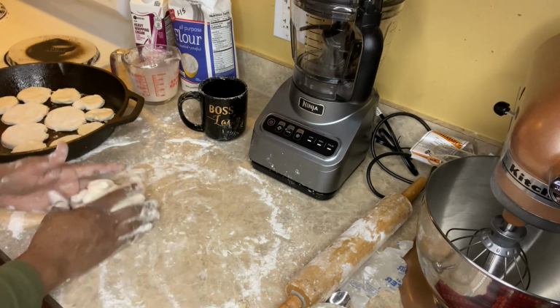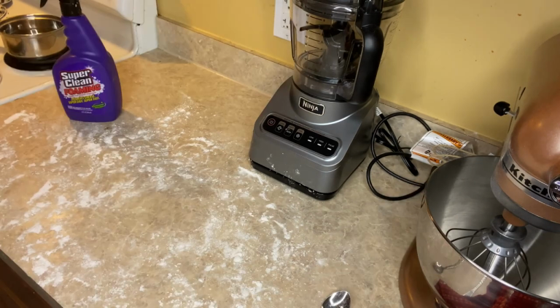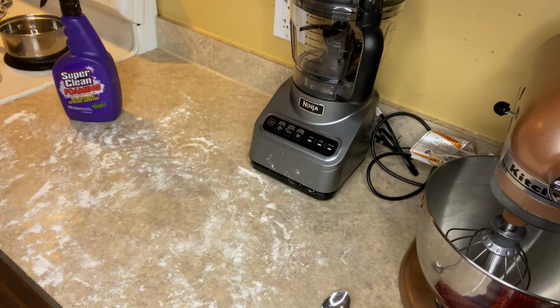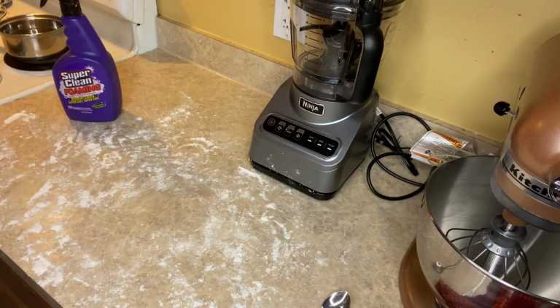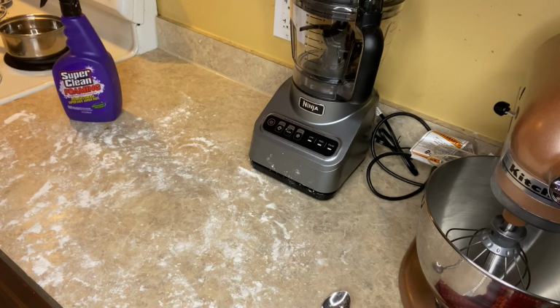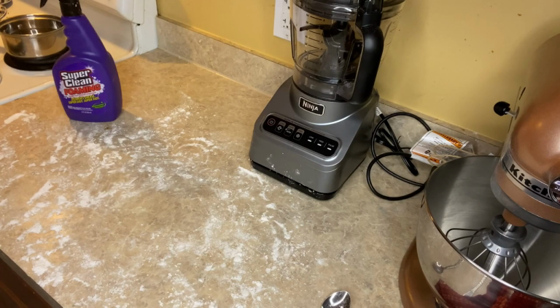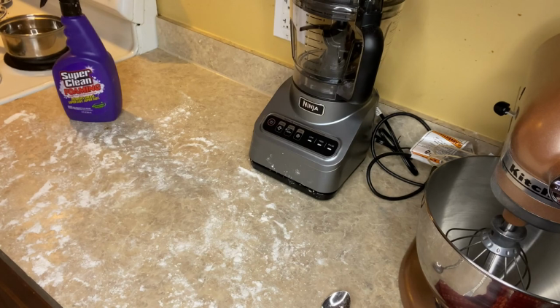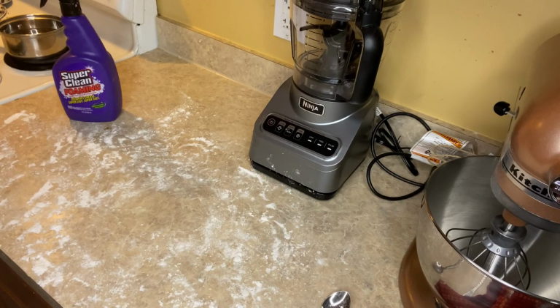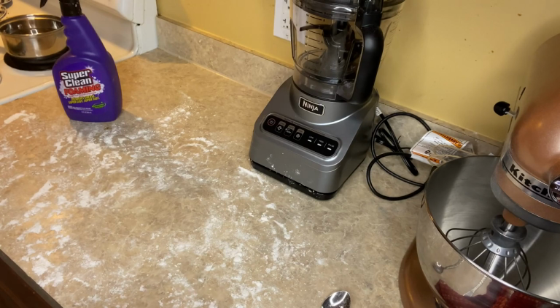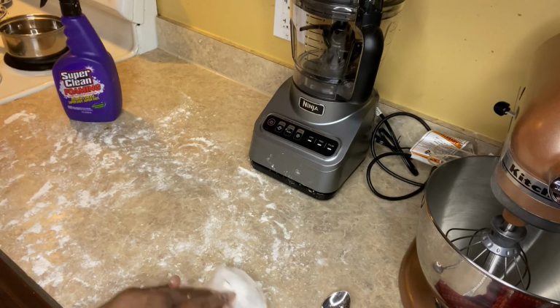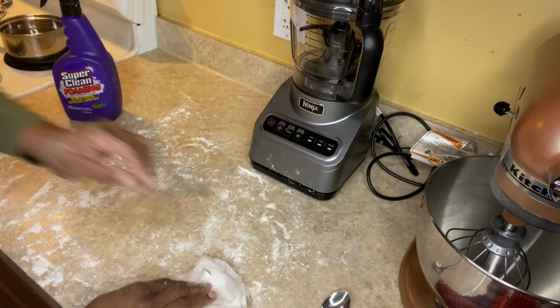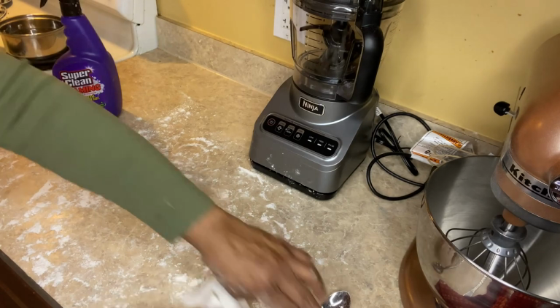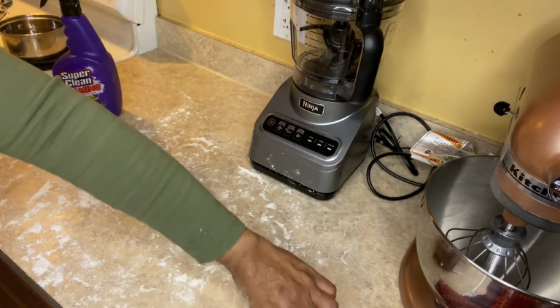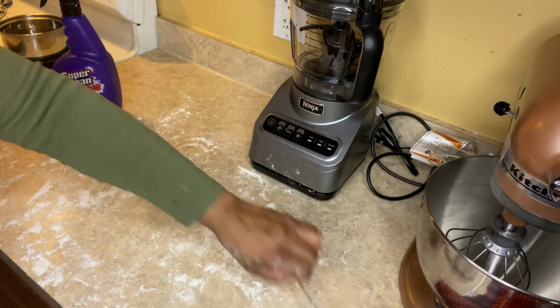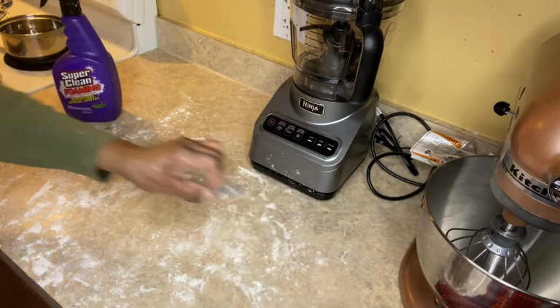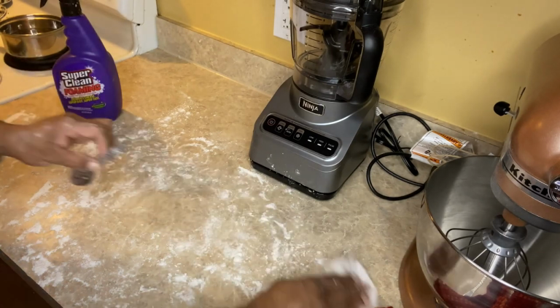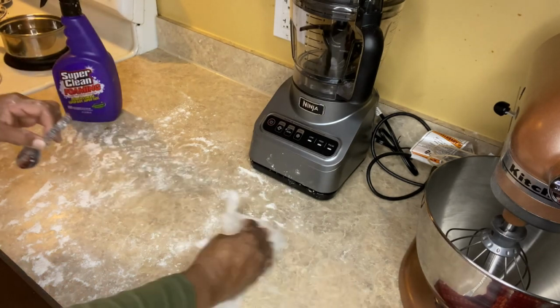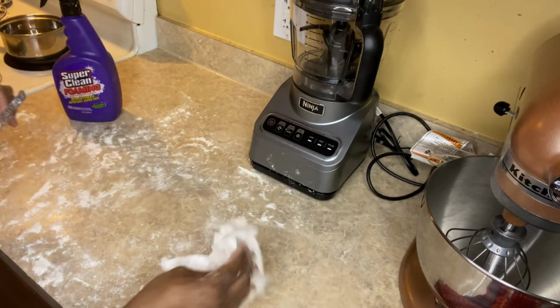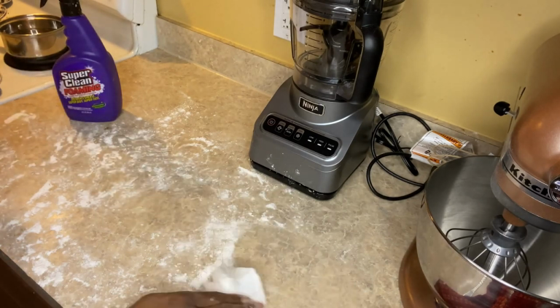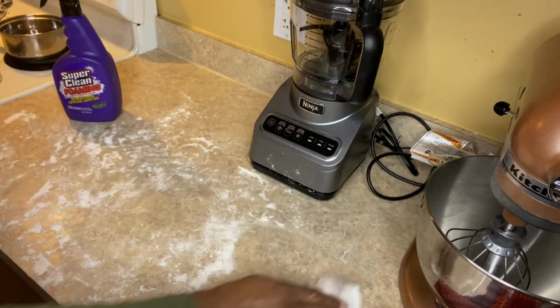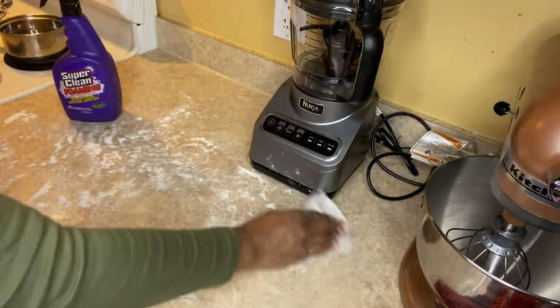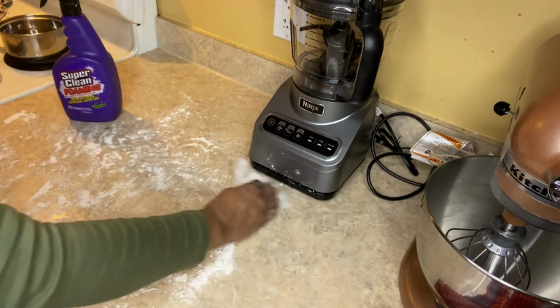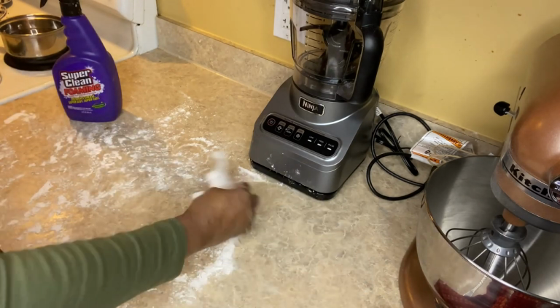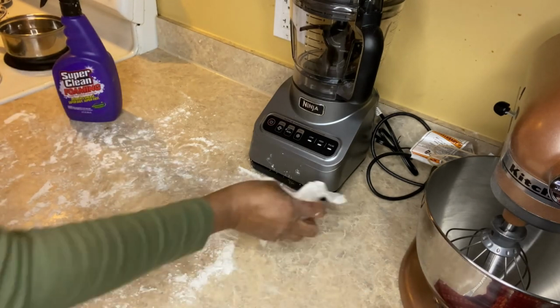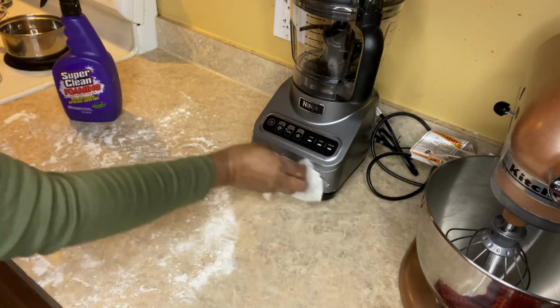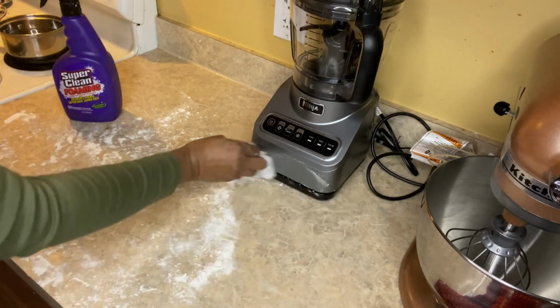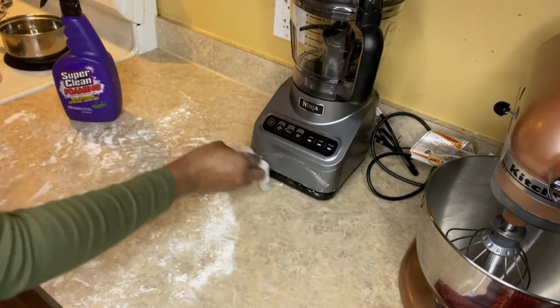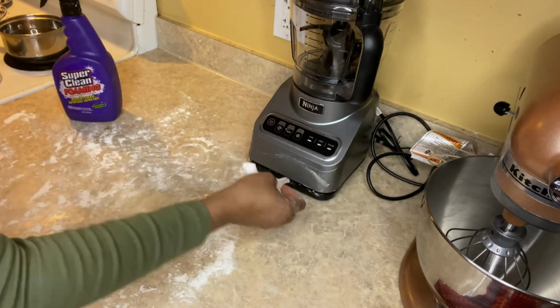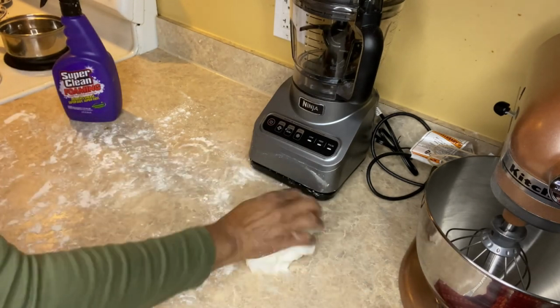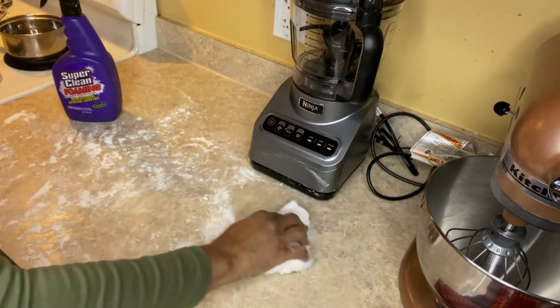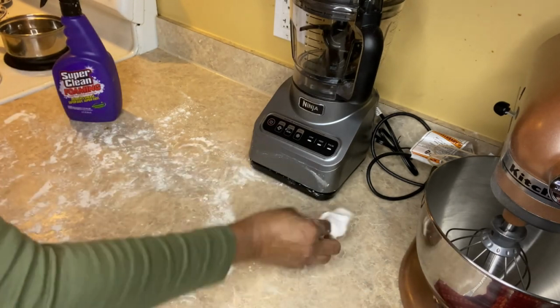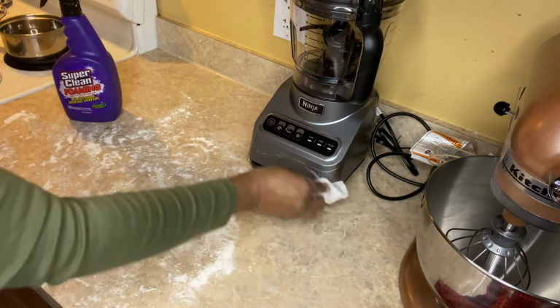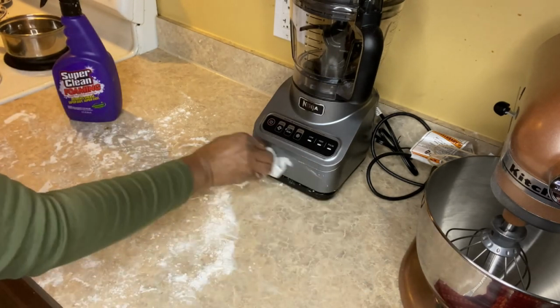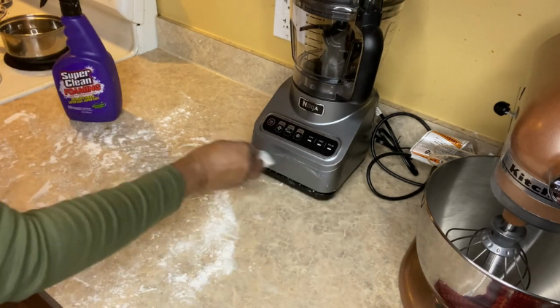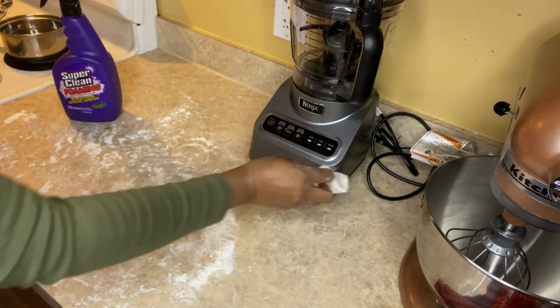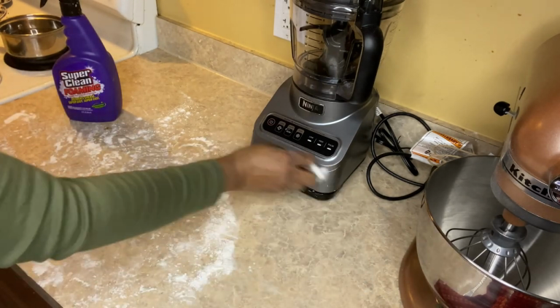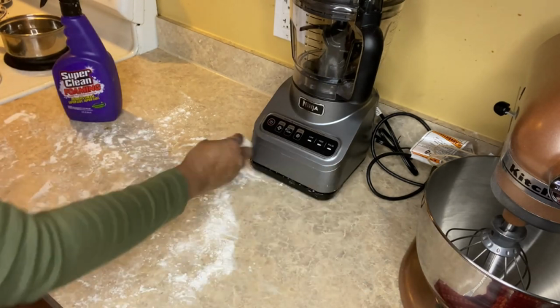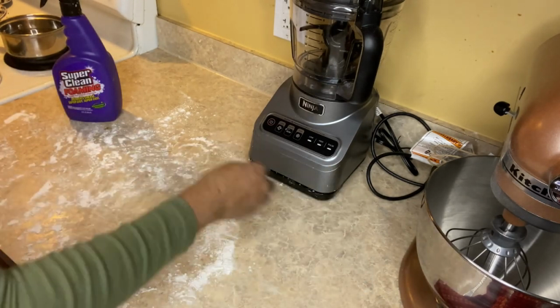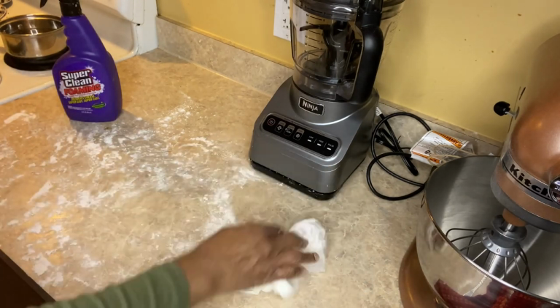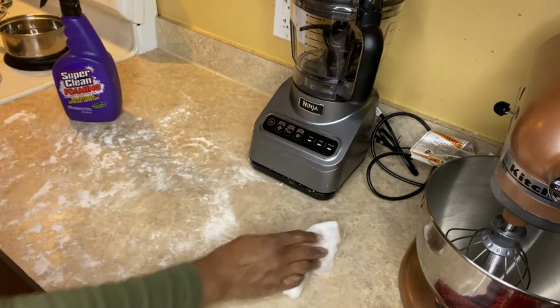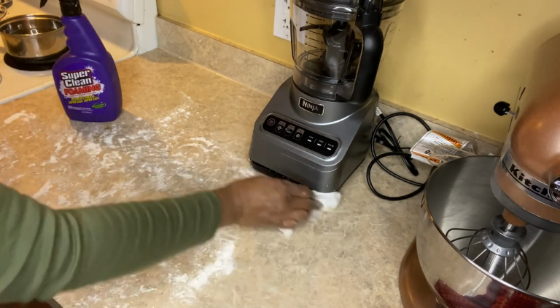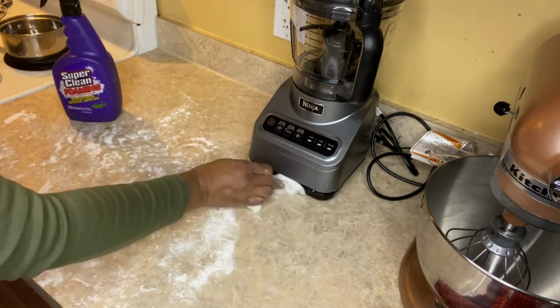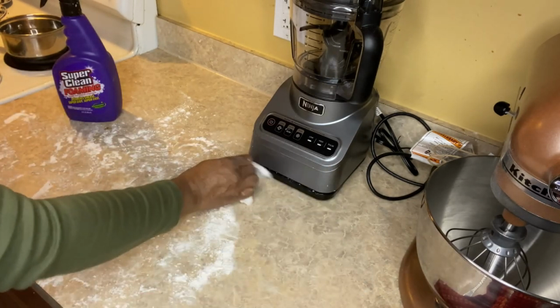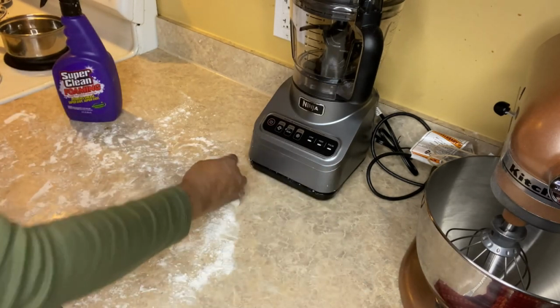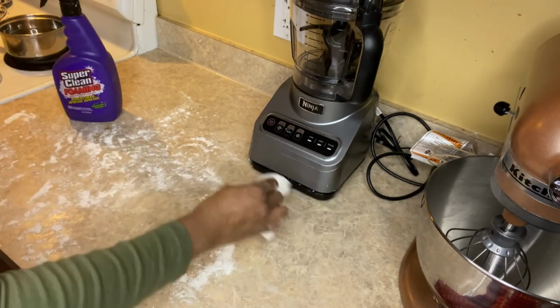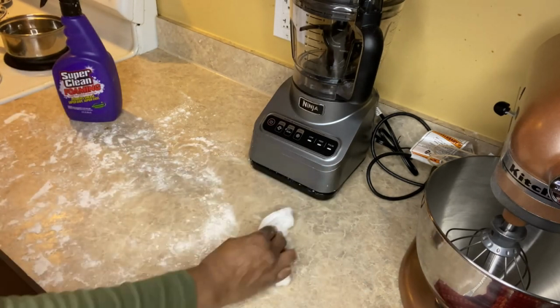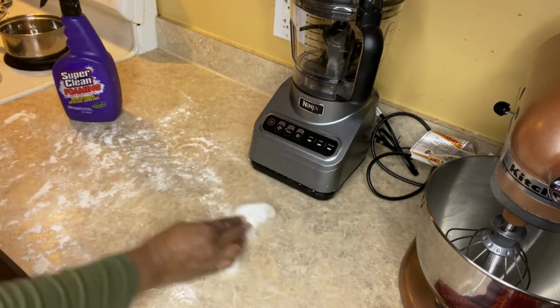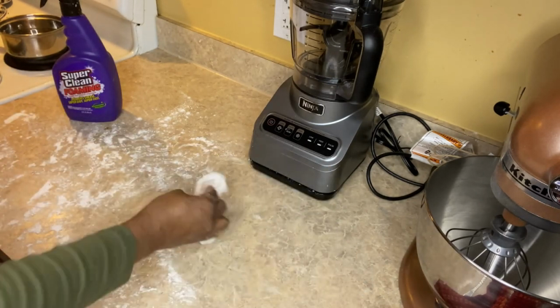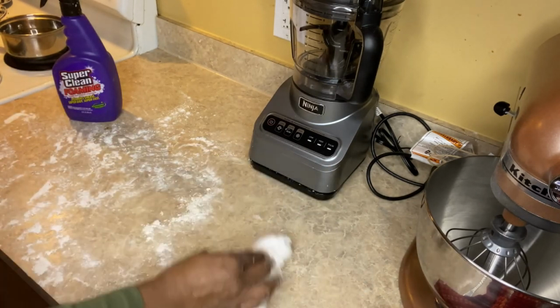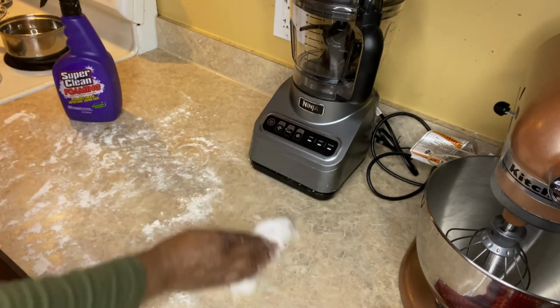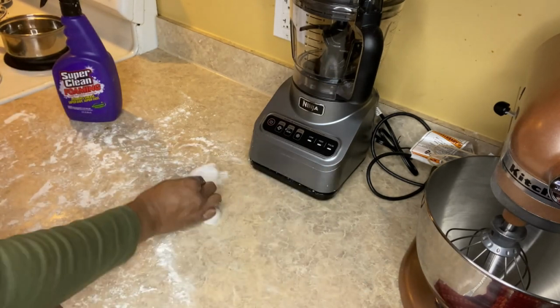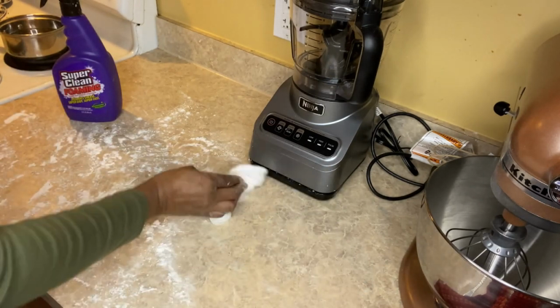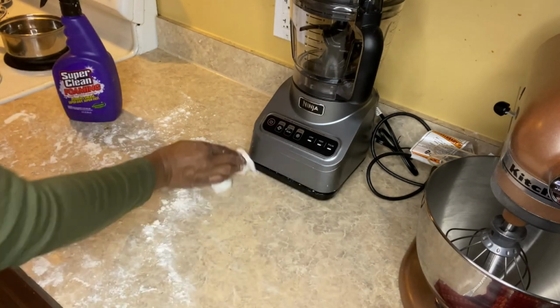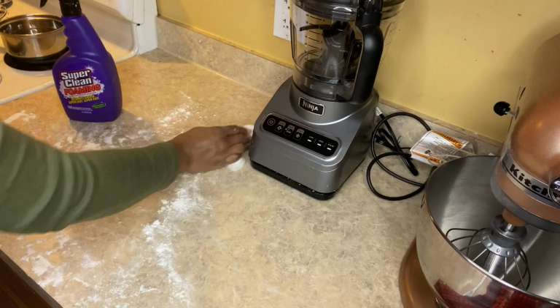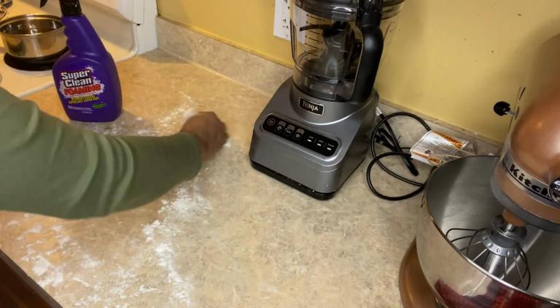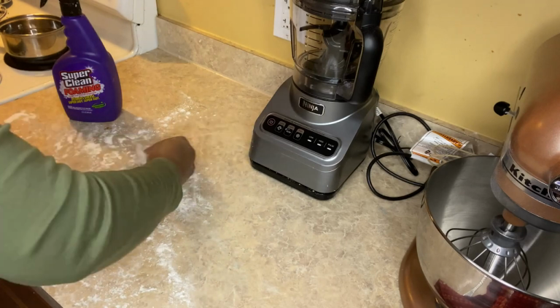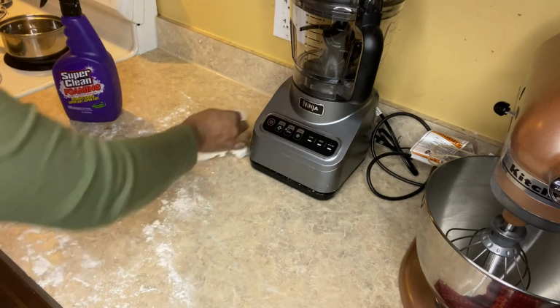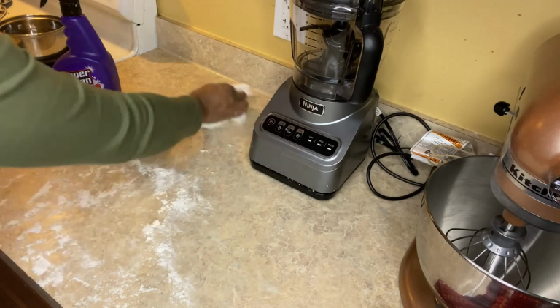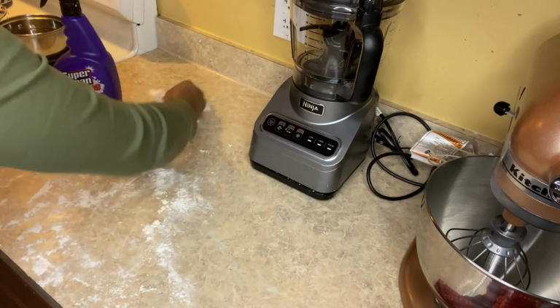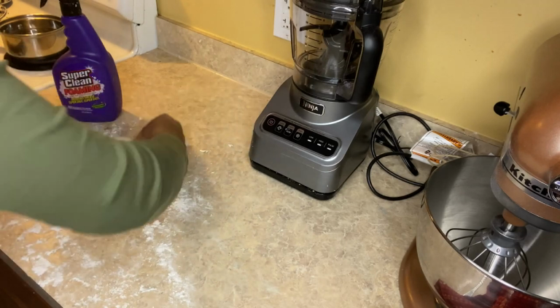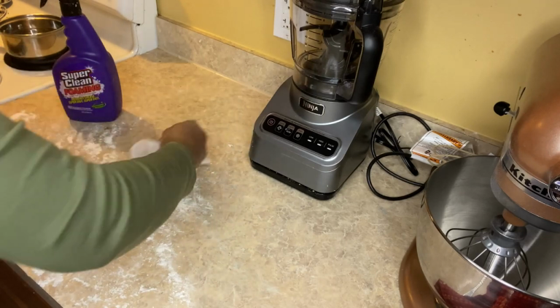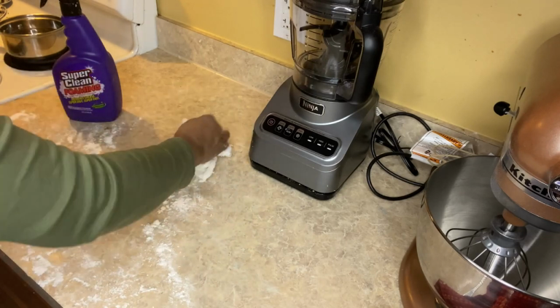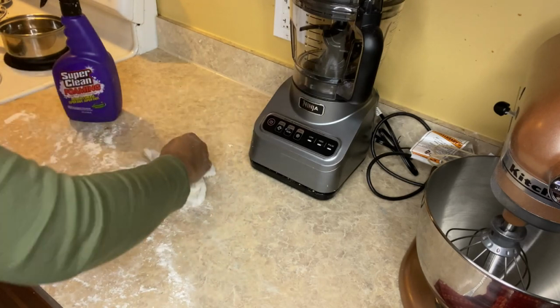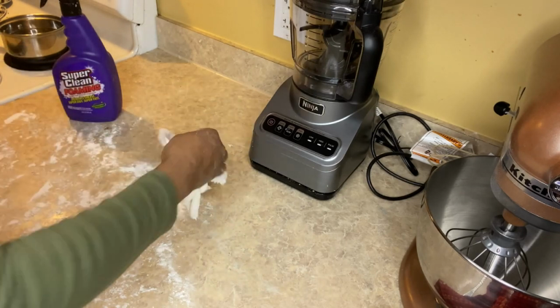The biscuits are in the oven at 400 degrees, and now it's time for me to get to cleaning so I can move on to the next step.